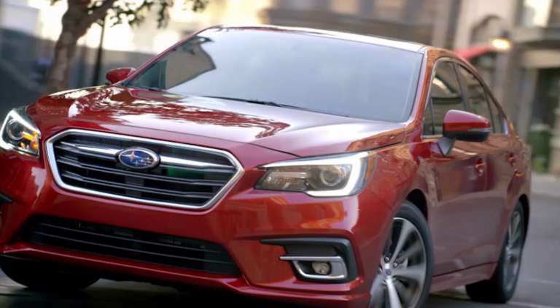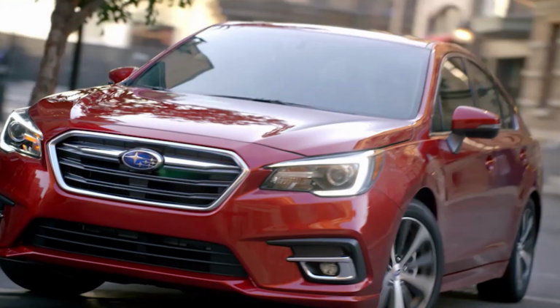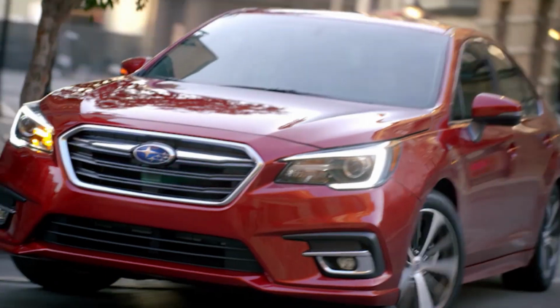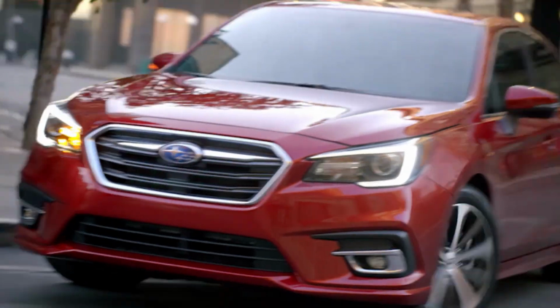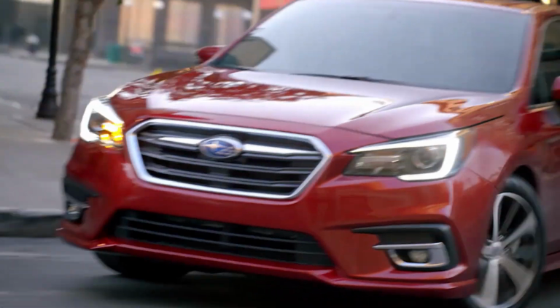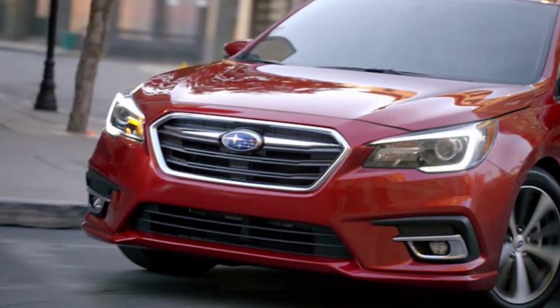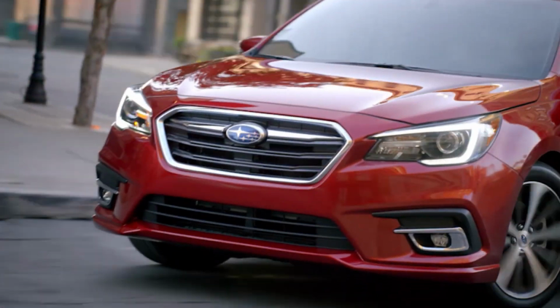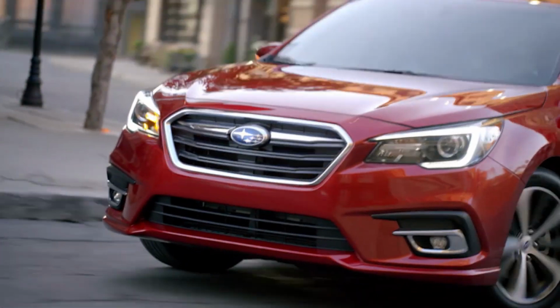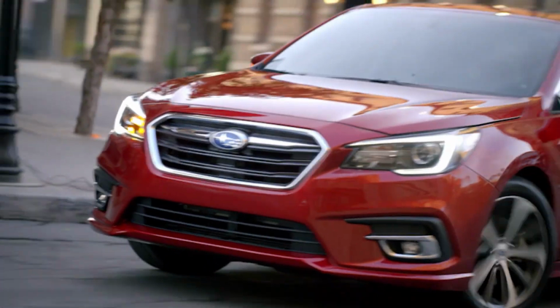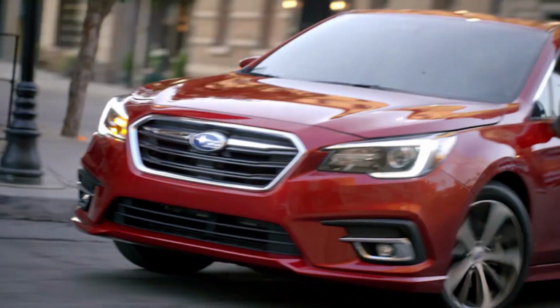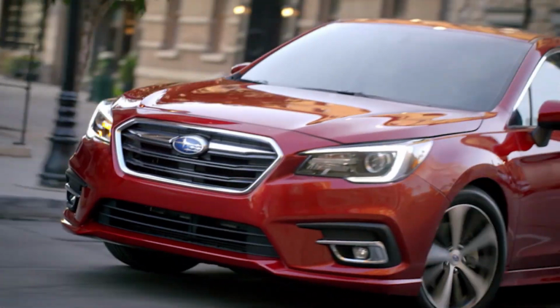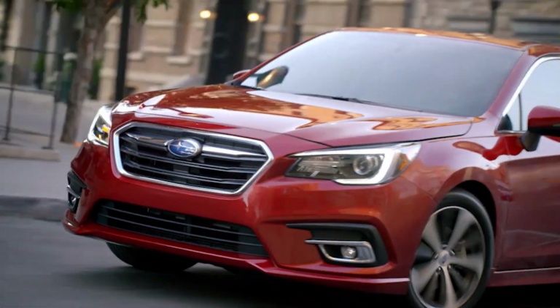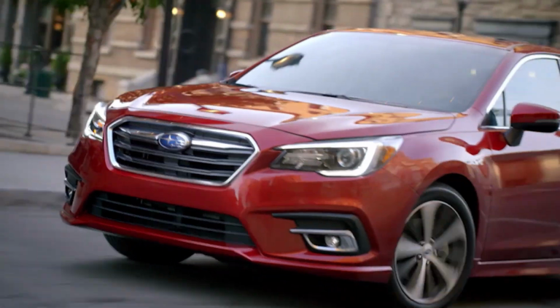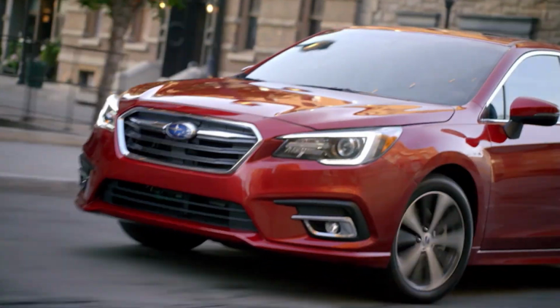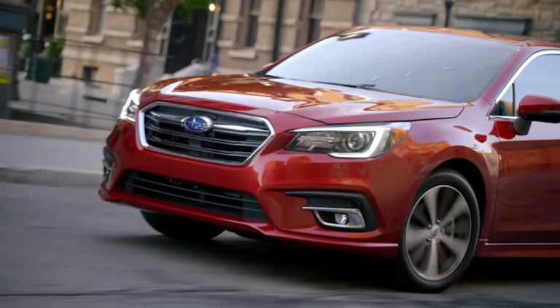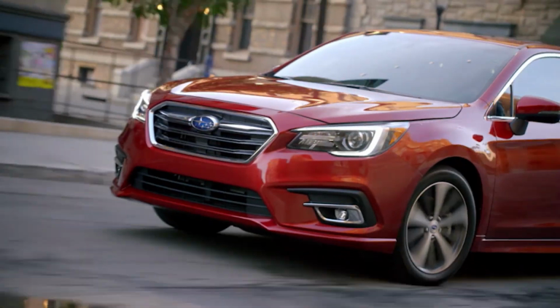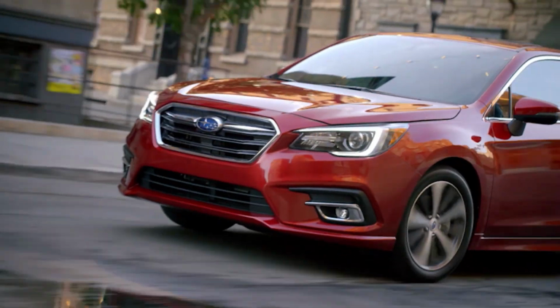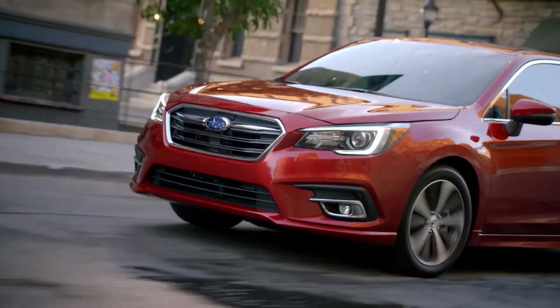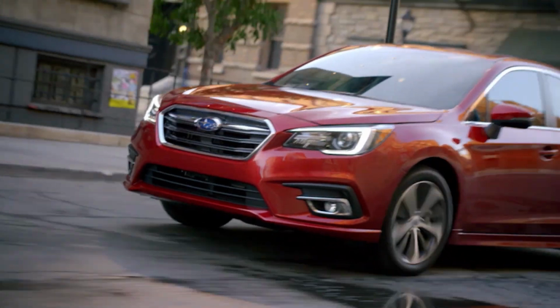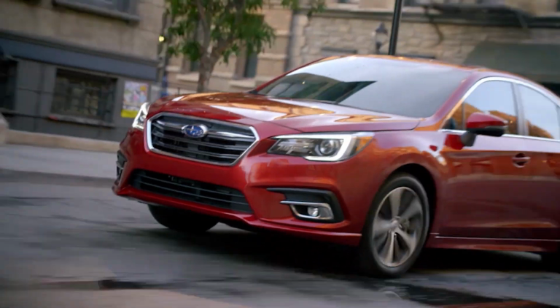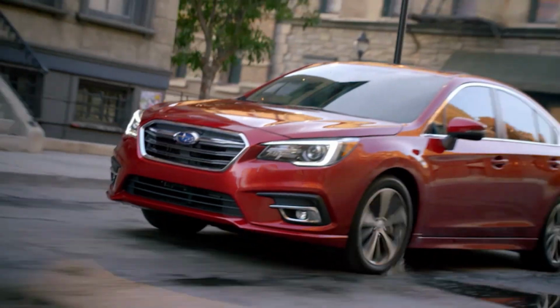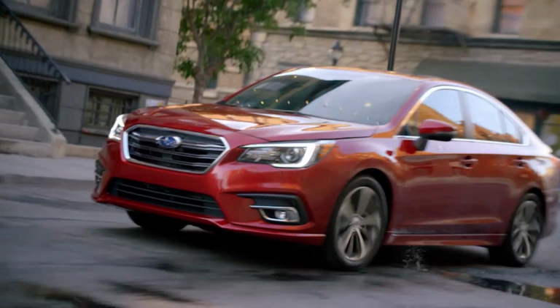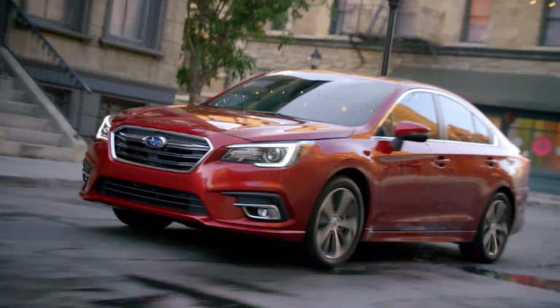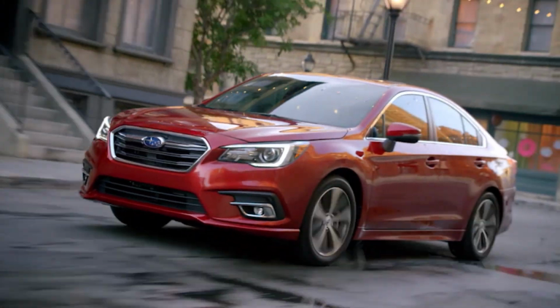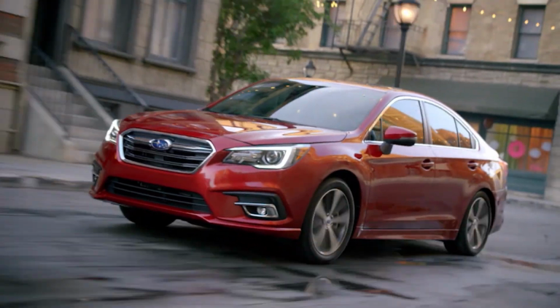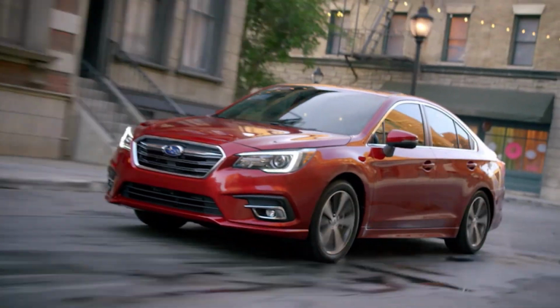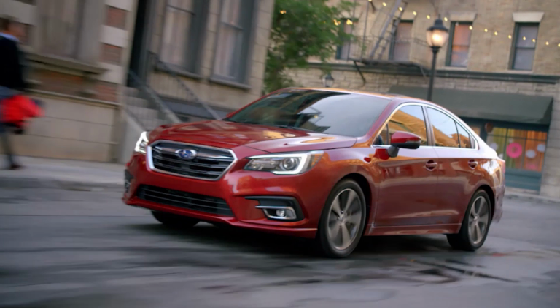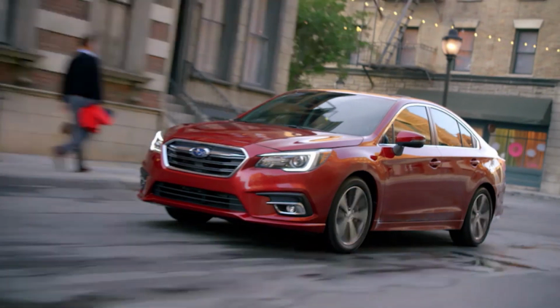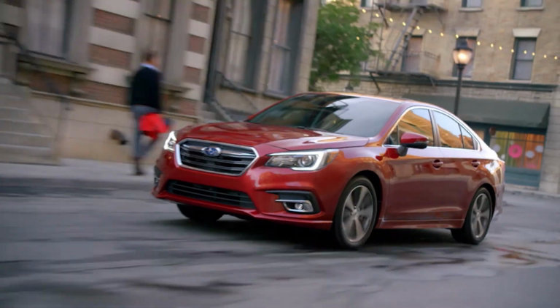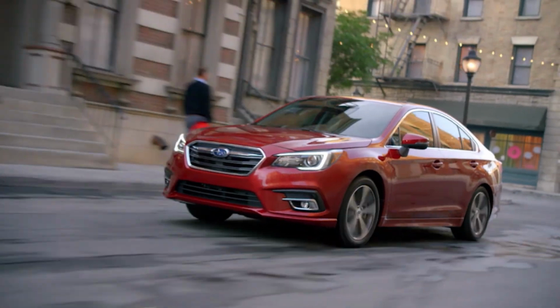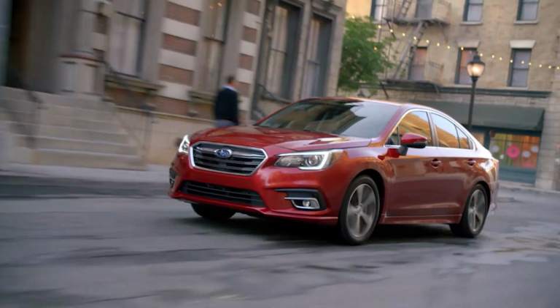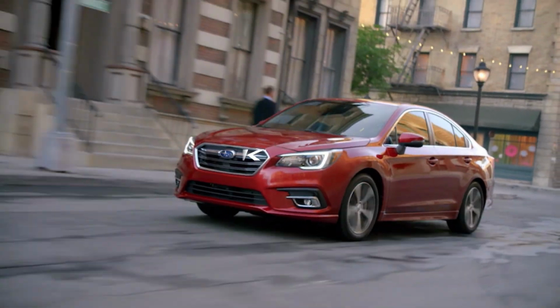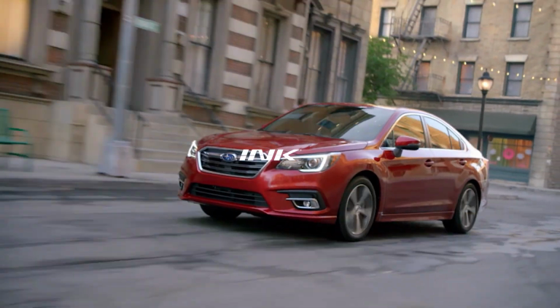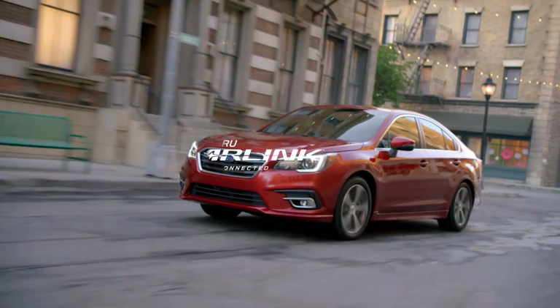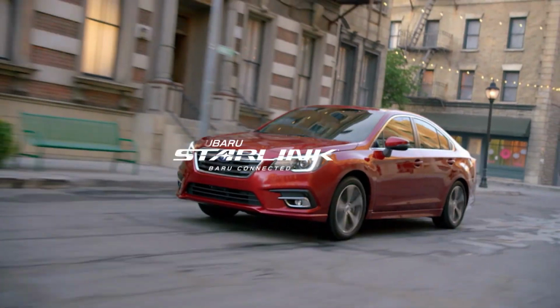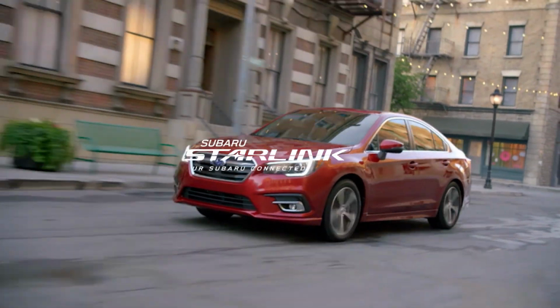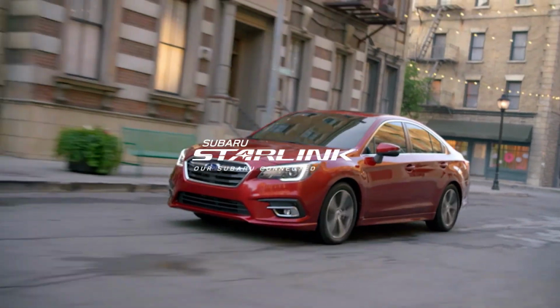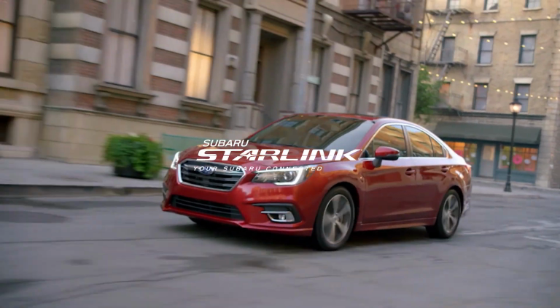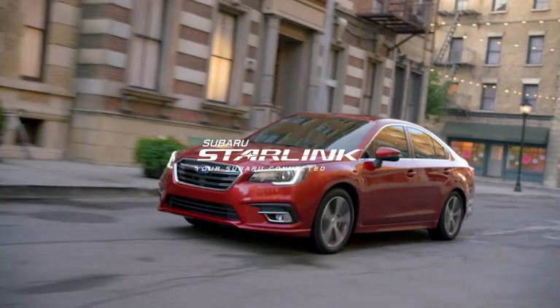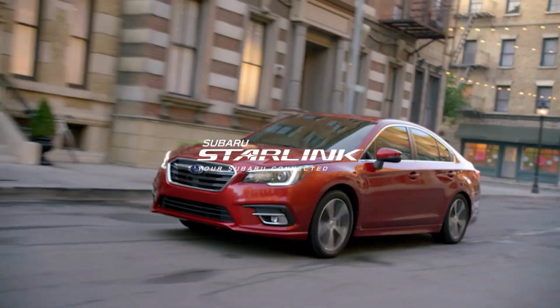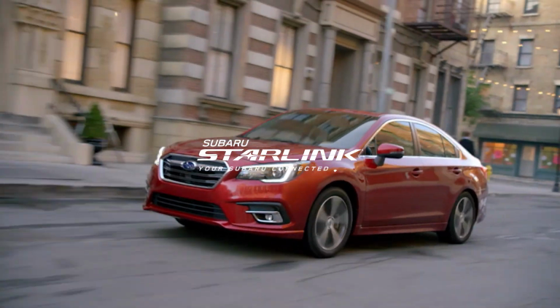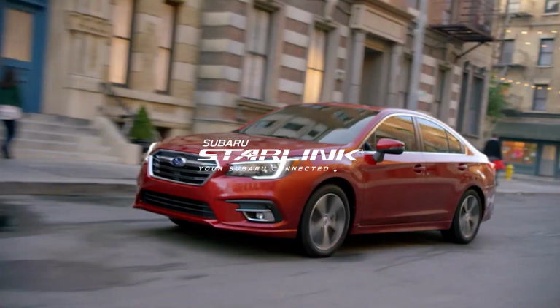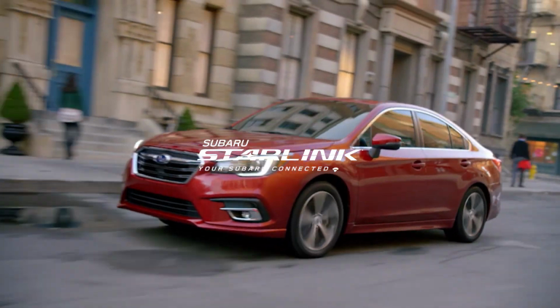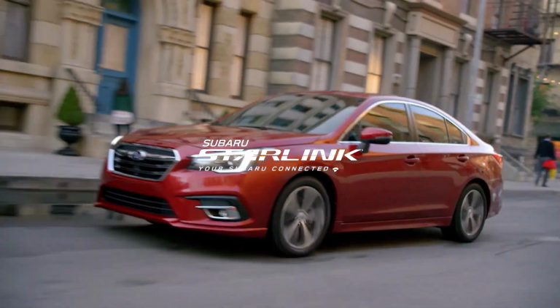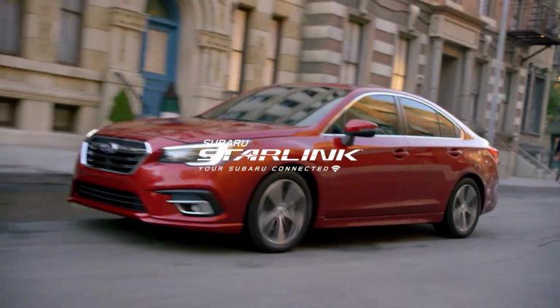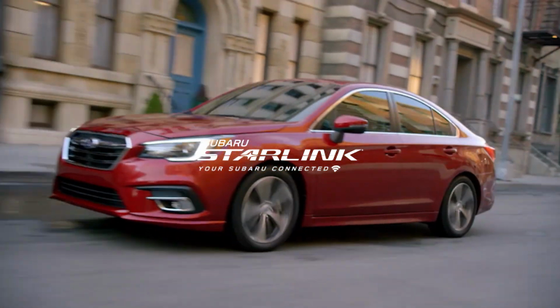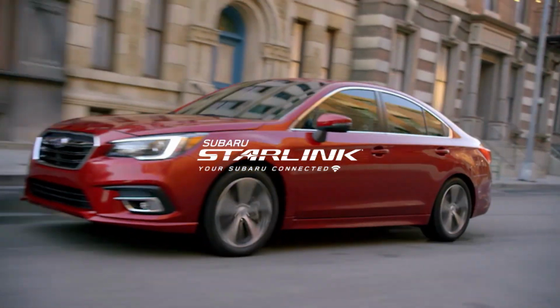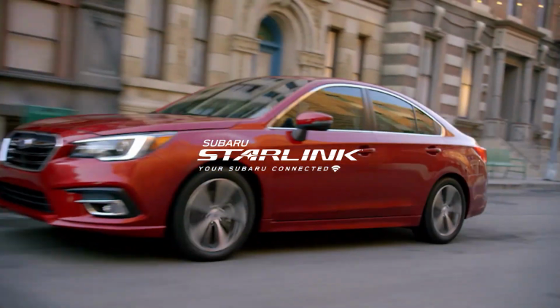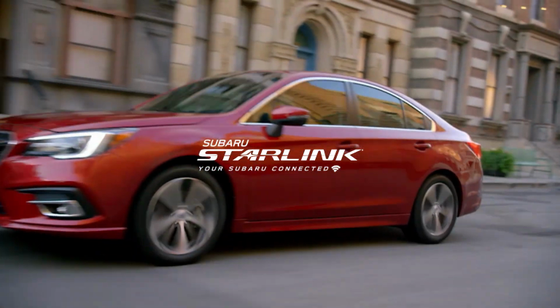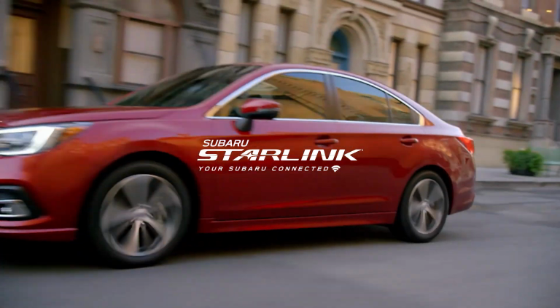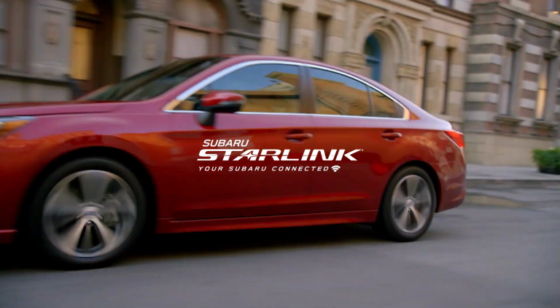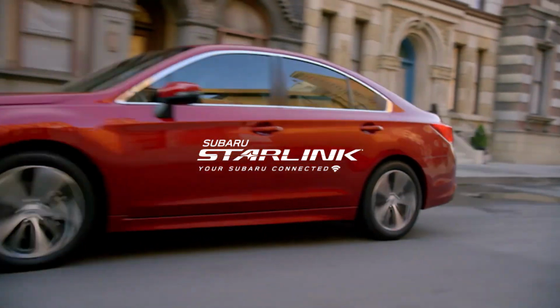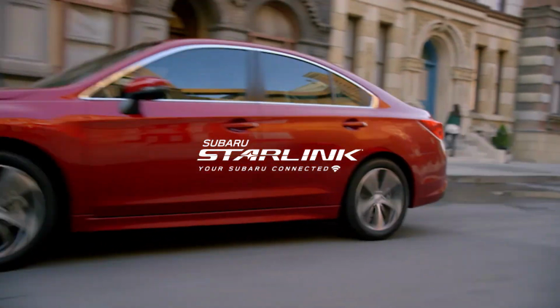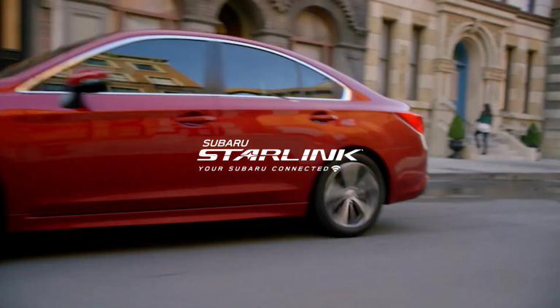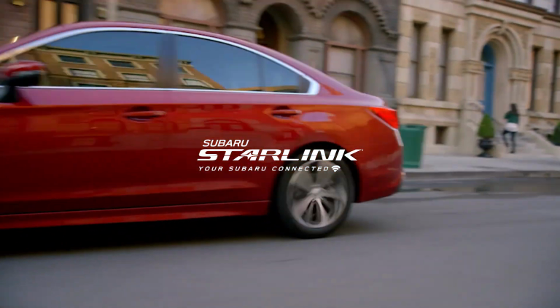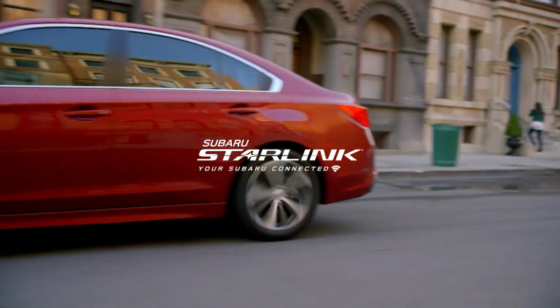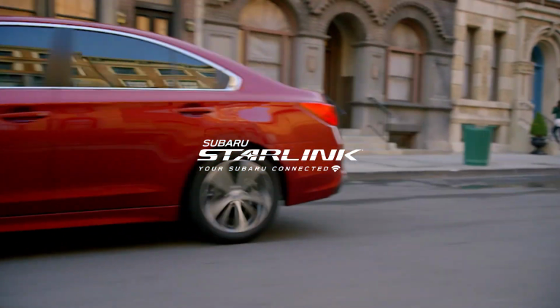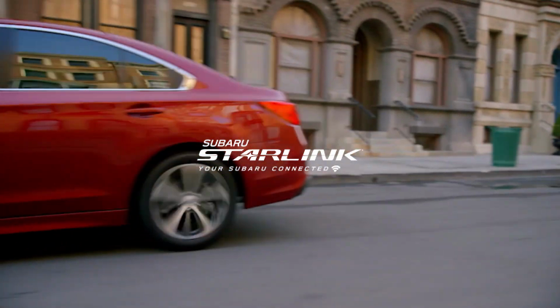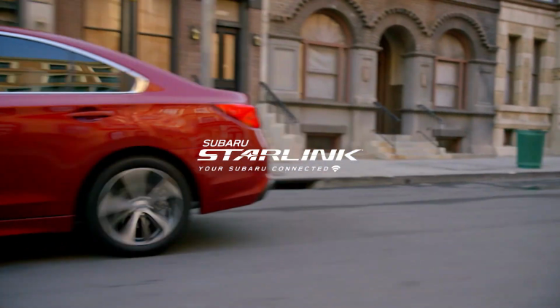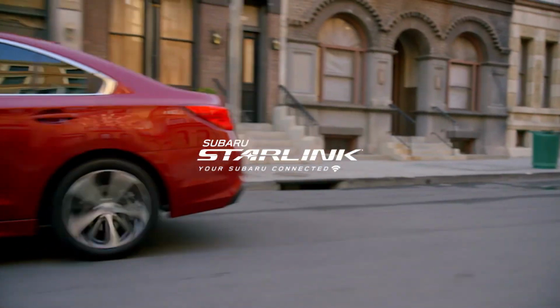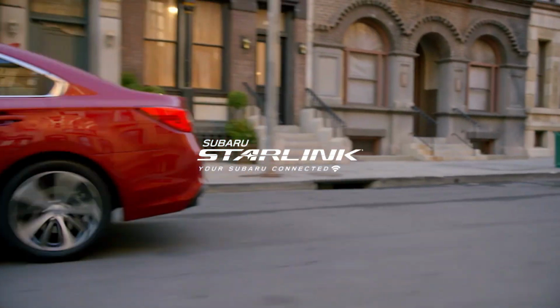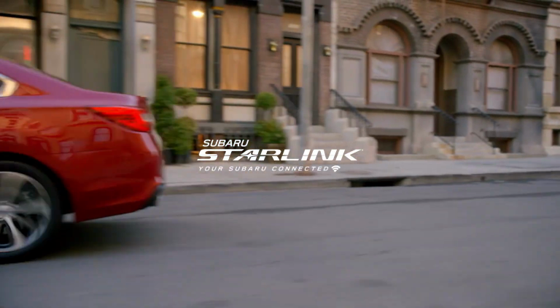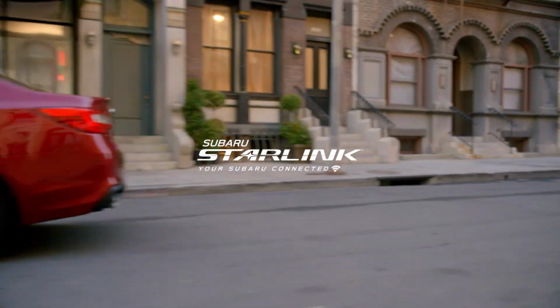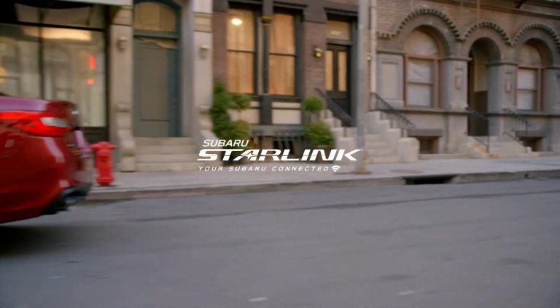The advantage is entirely yours with innovative tools like these from Subaru Starlink Multimedia Navigation powered by TomTom.